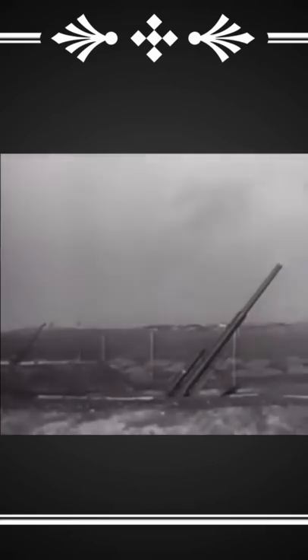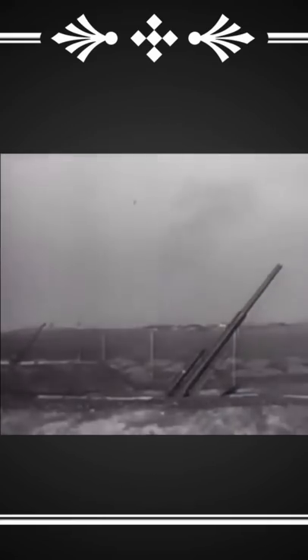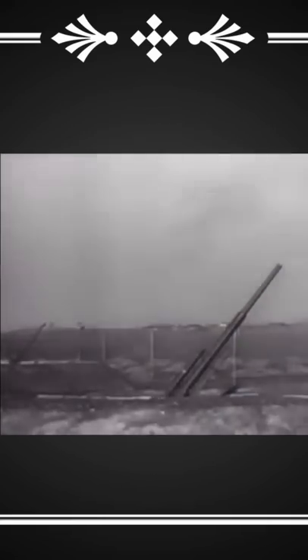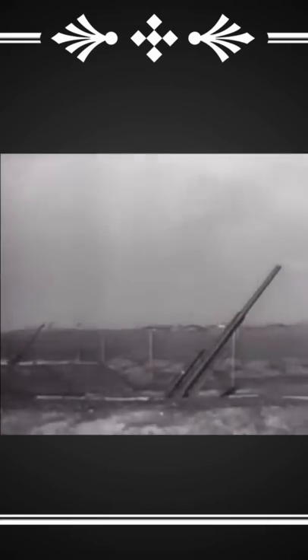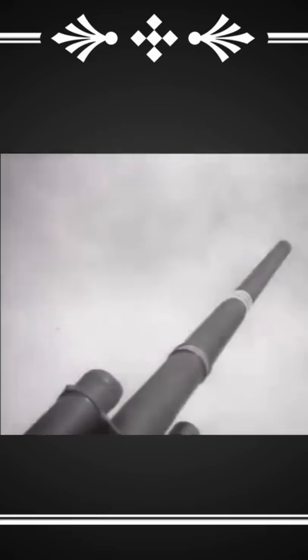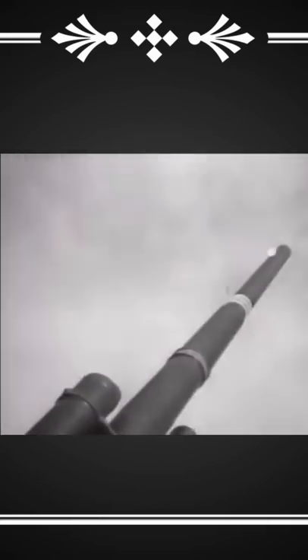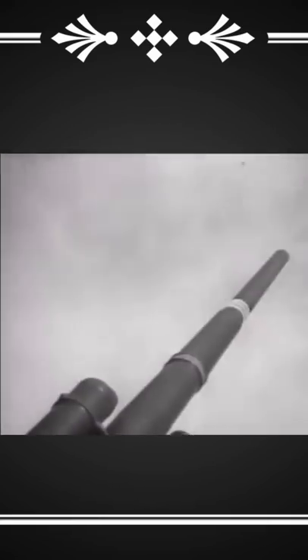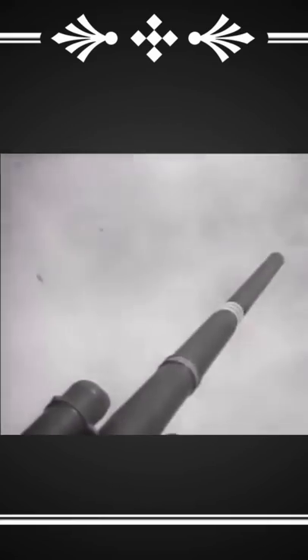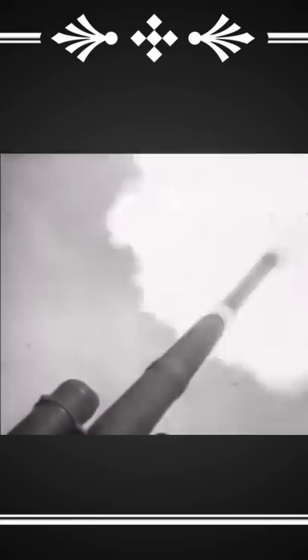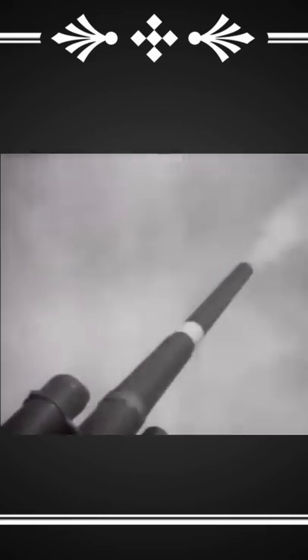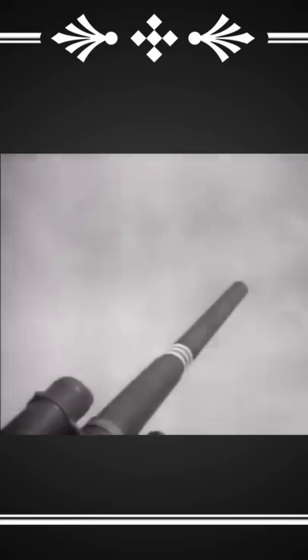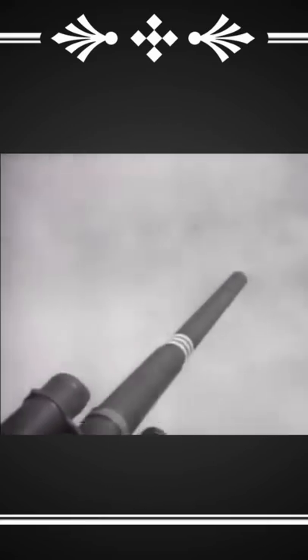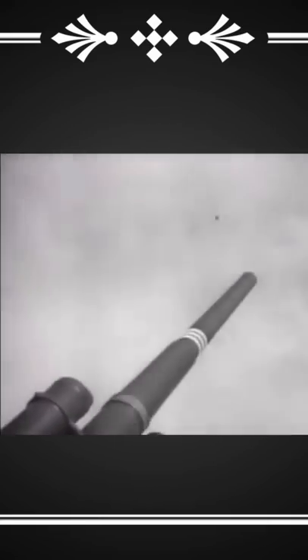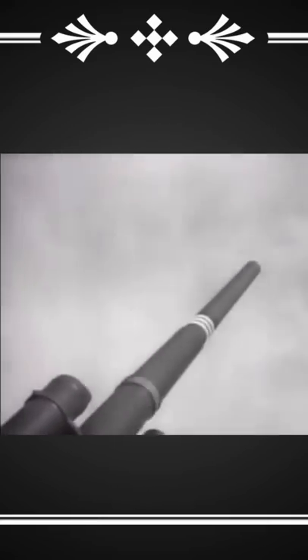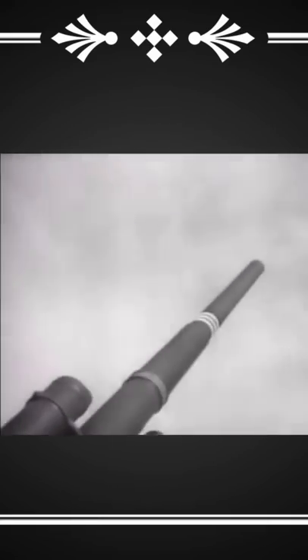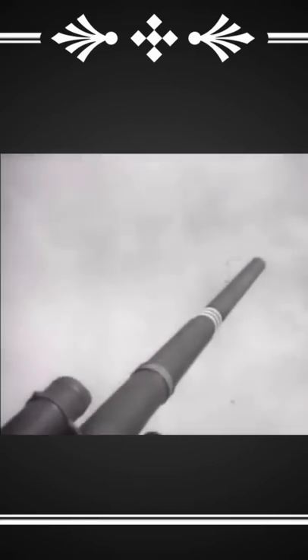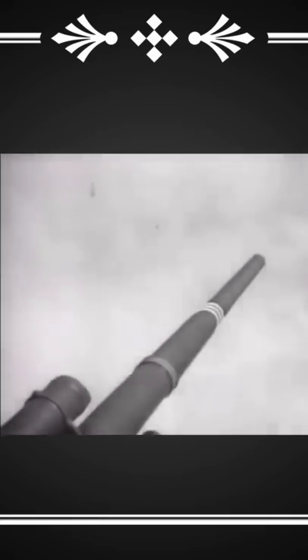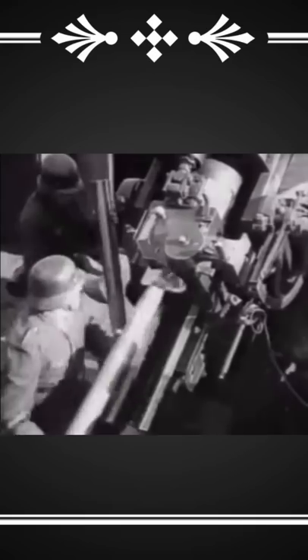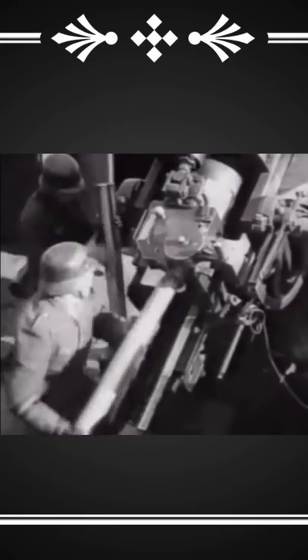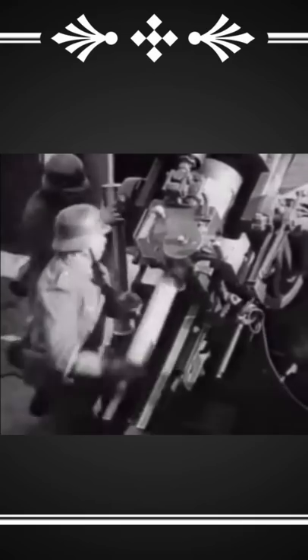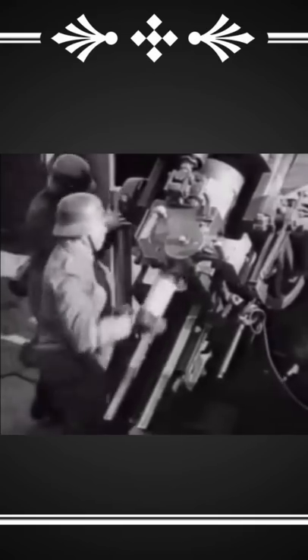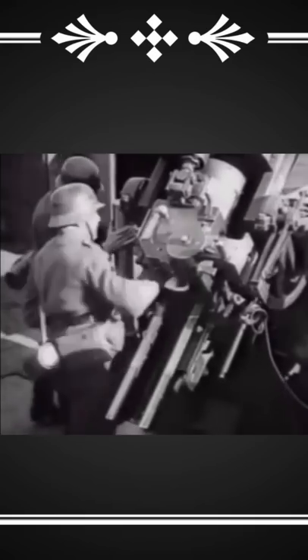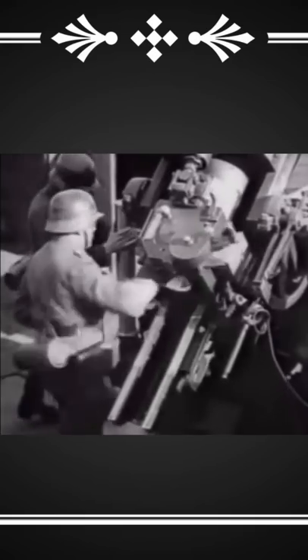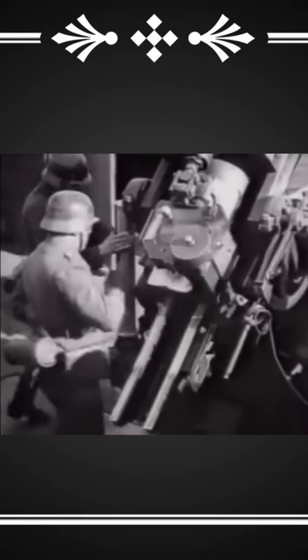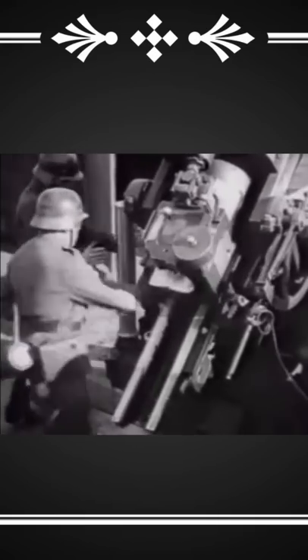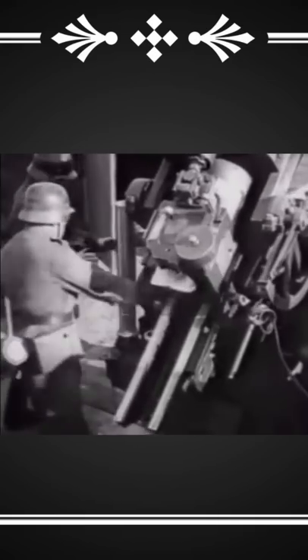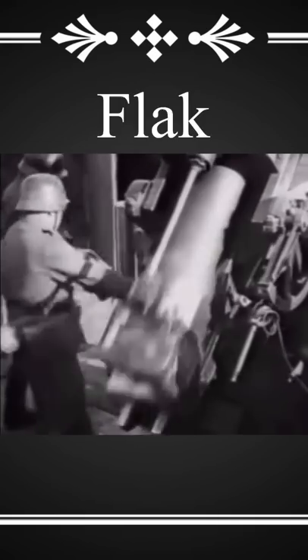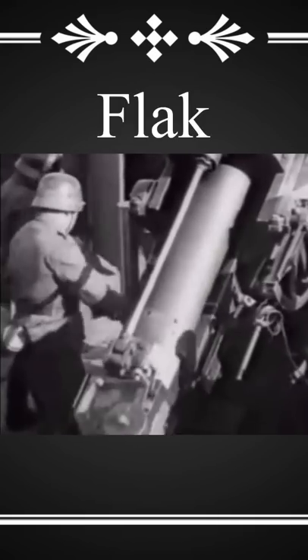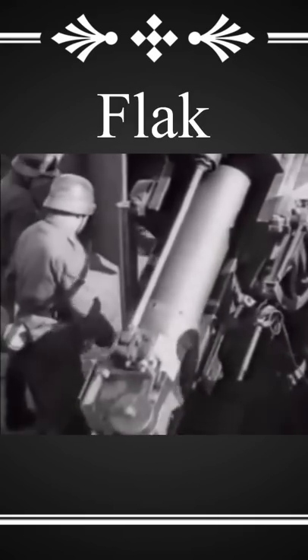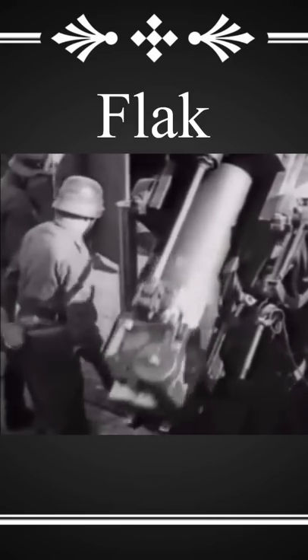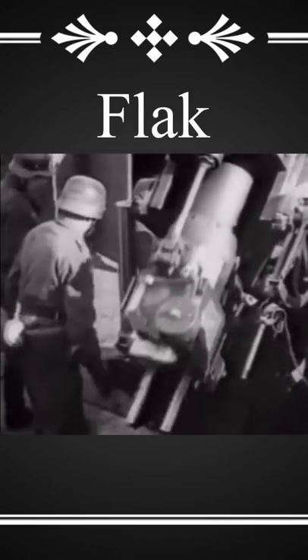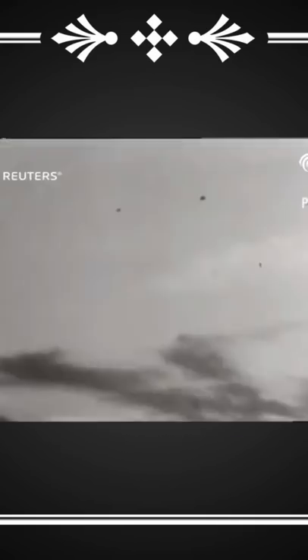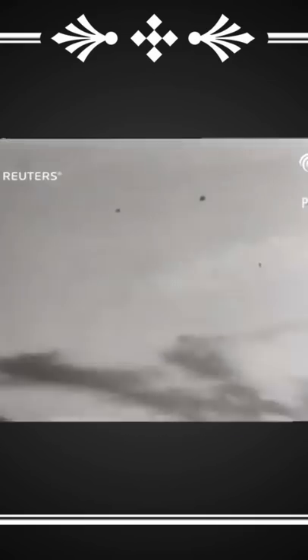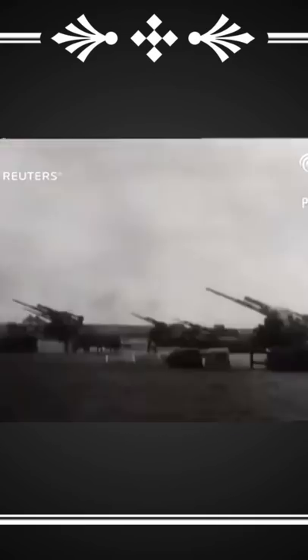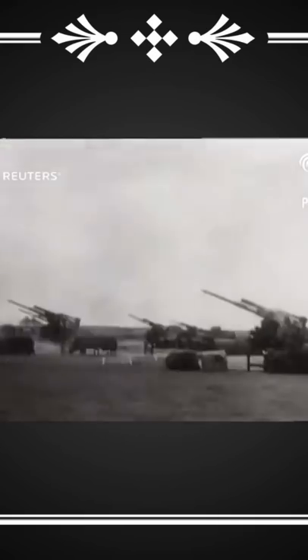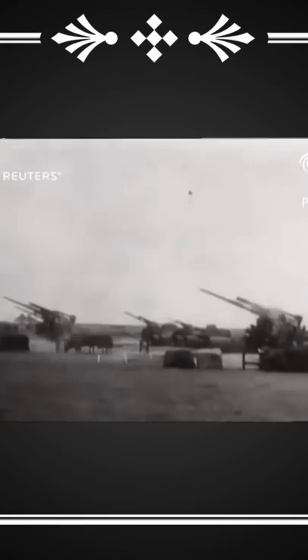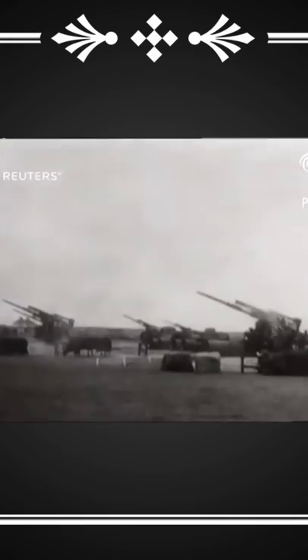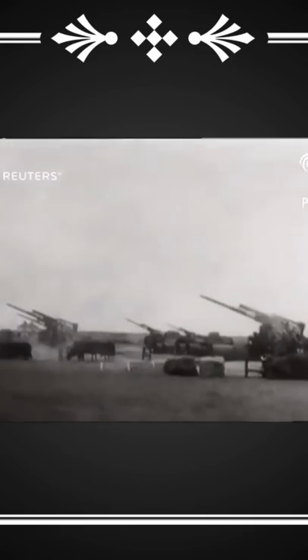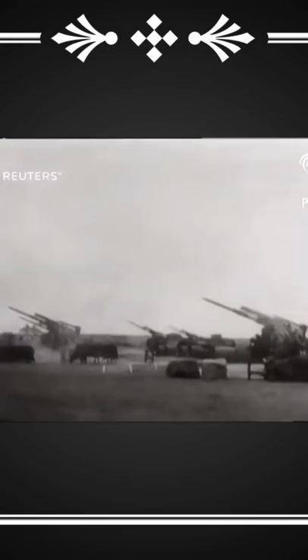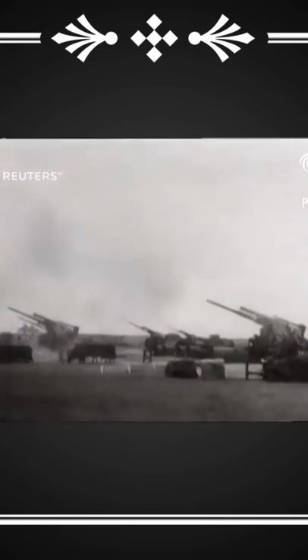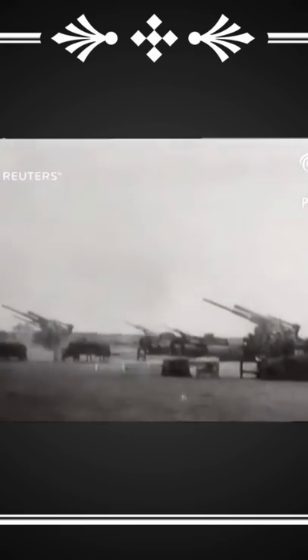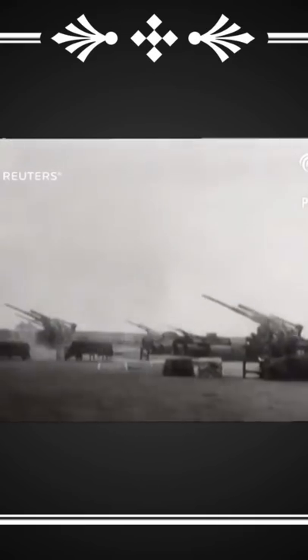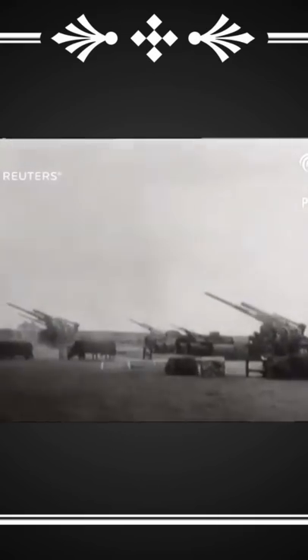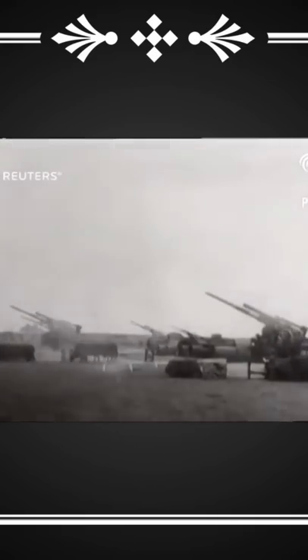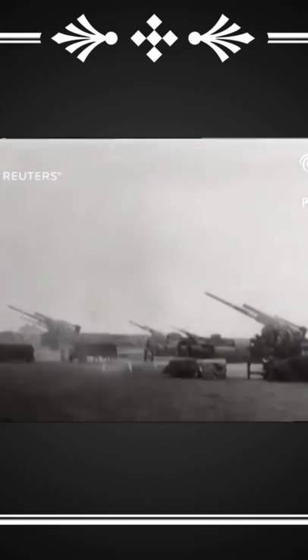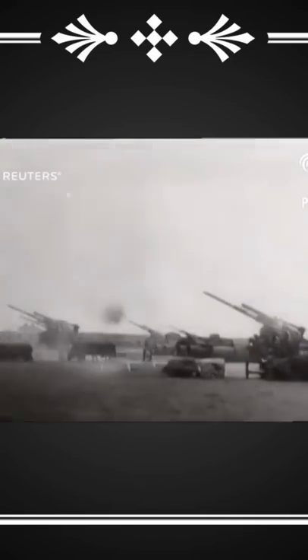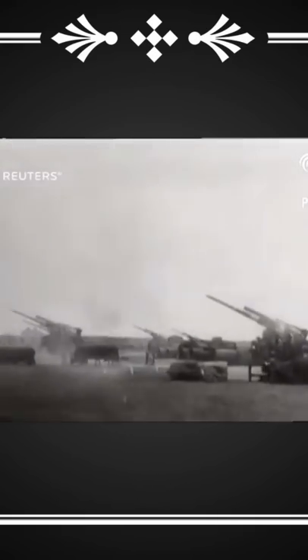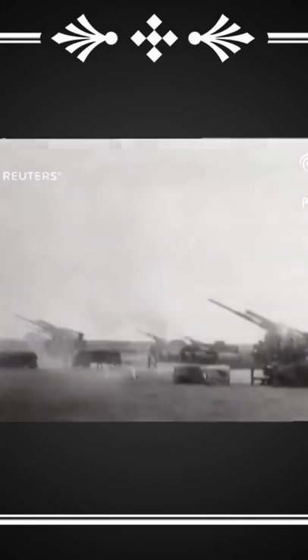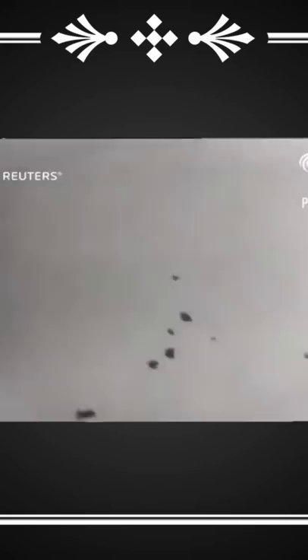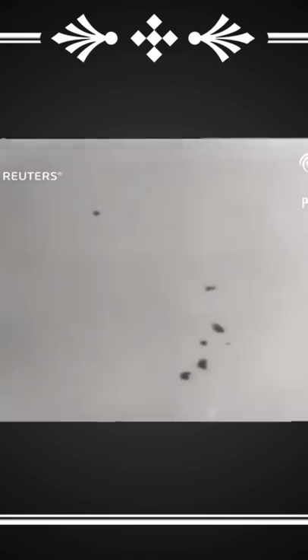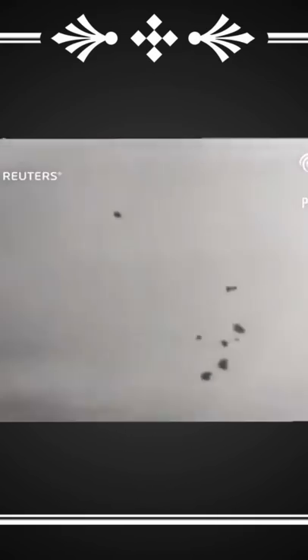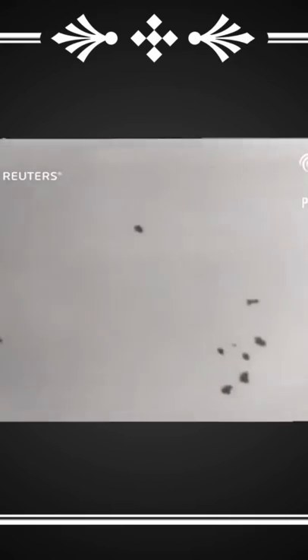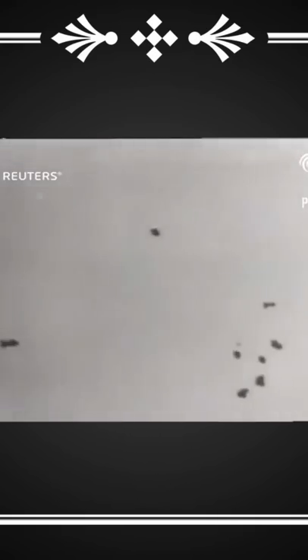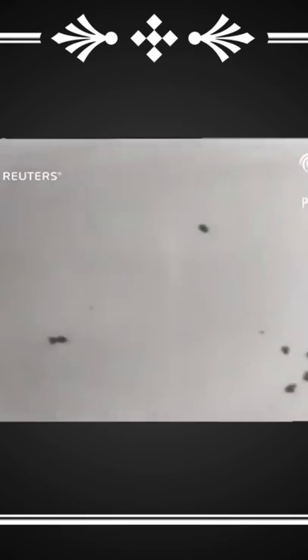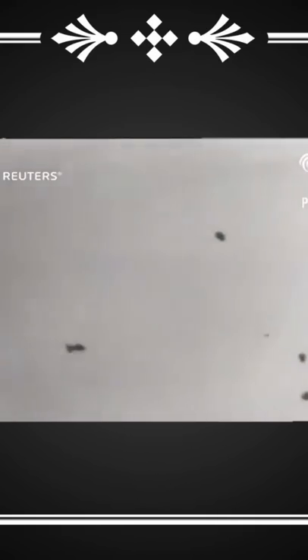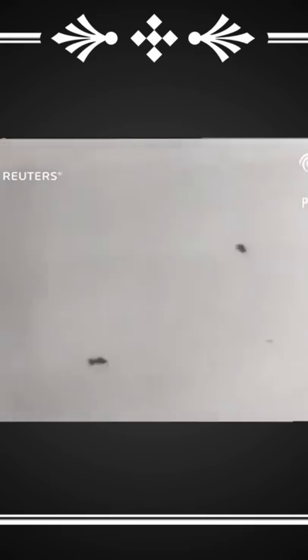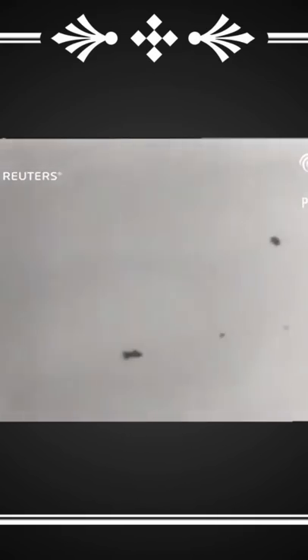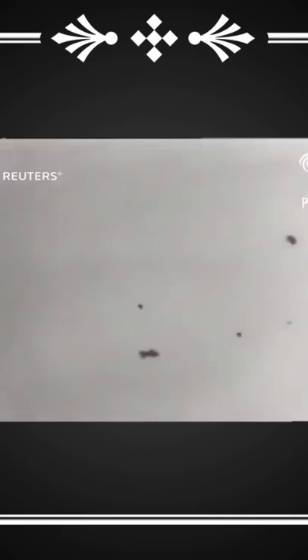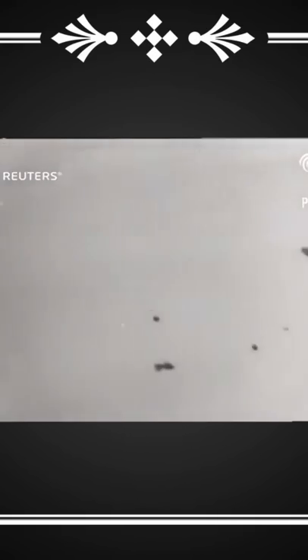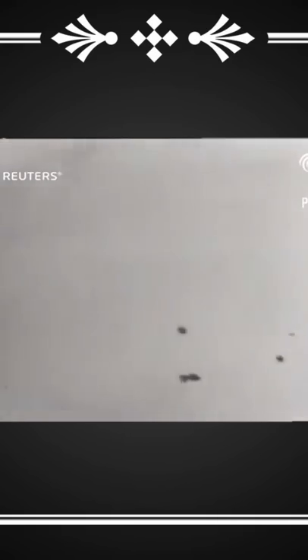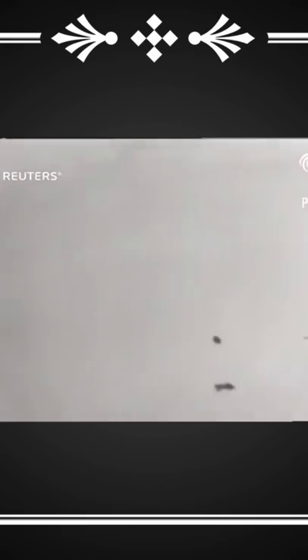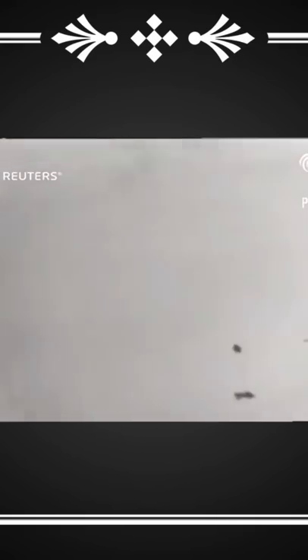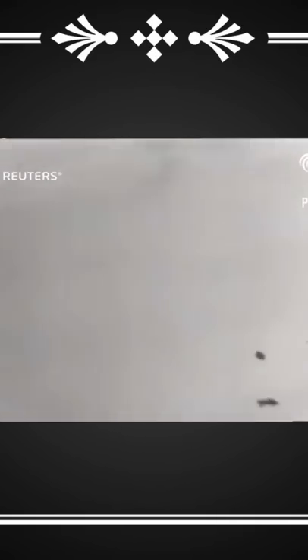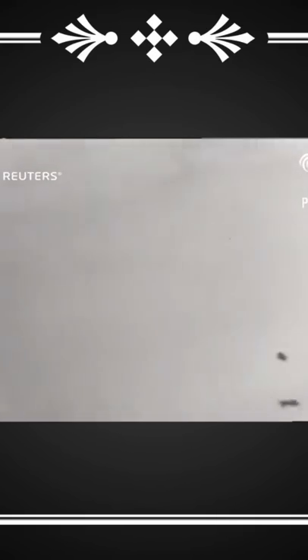These automatic anti-air cannons shot a special kind of round called flak. These rounds explode when close to the aircraft, sending shockwaves and shrapnel in all directions.